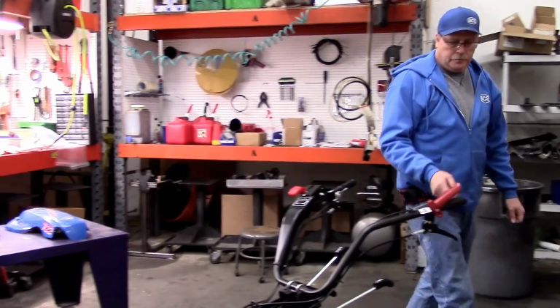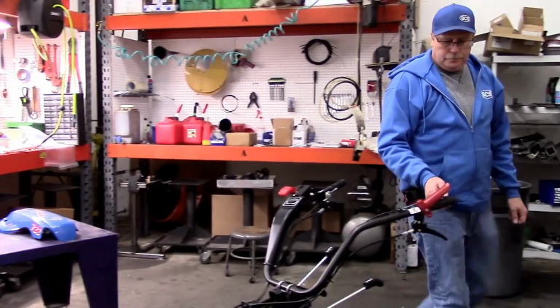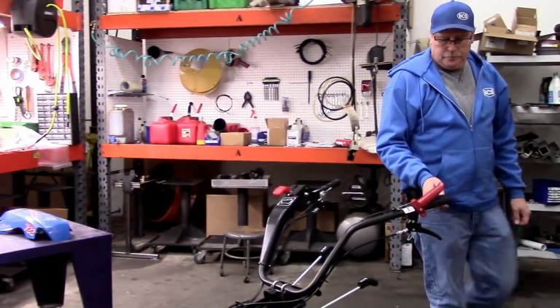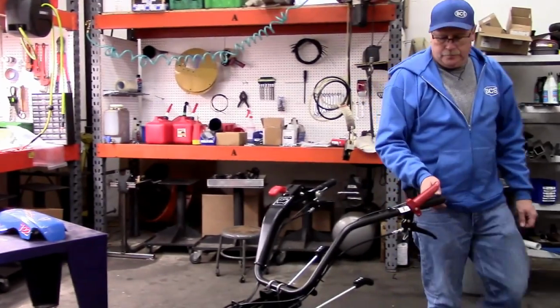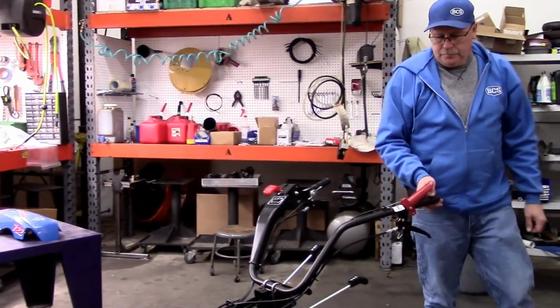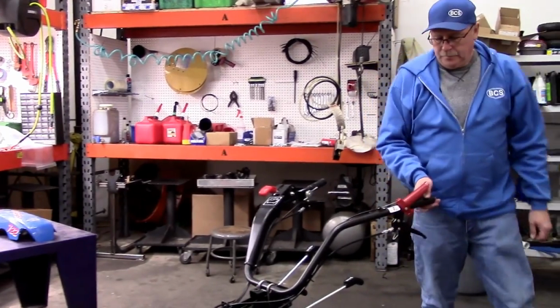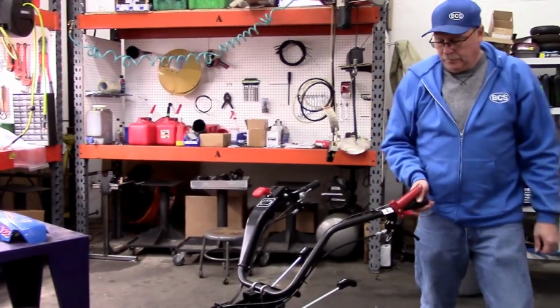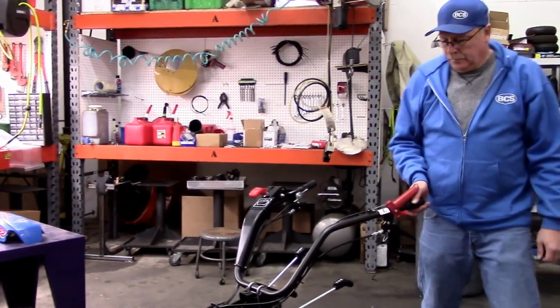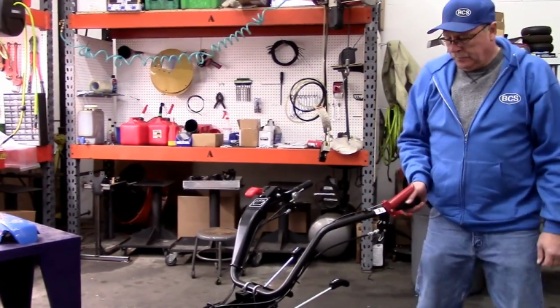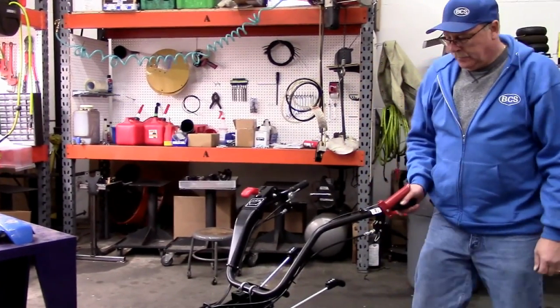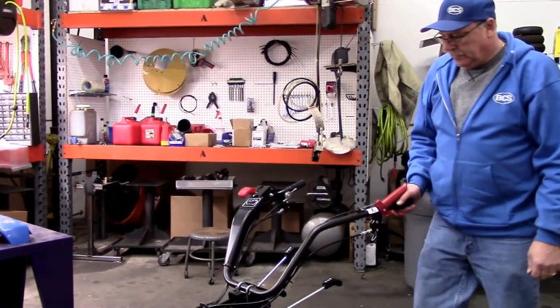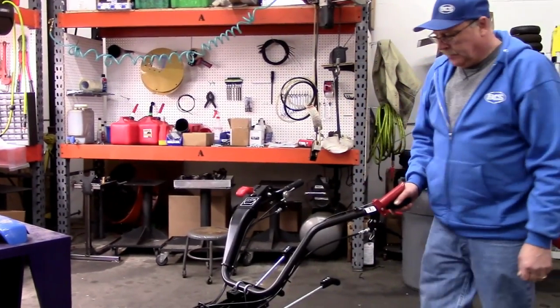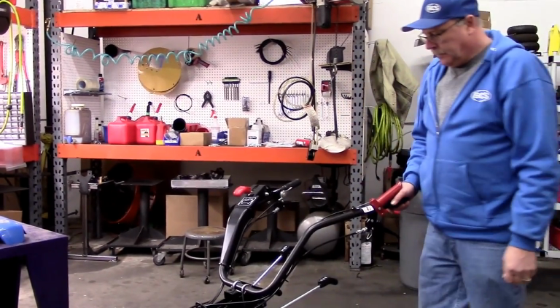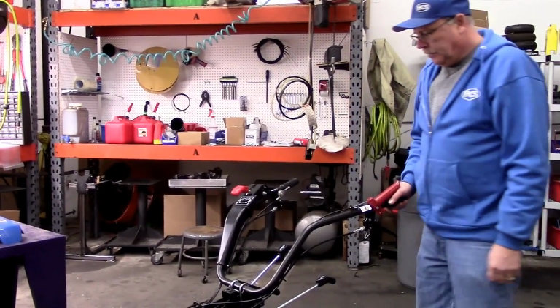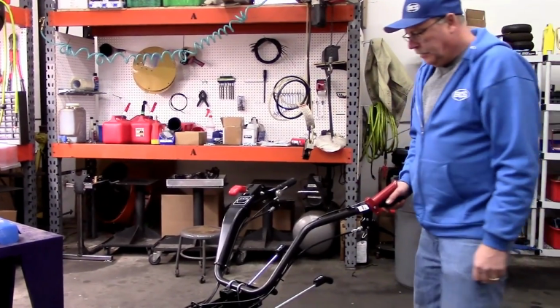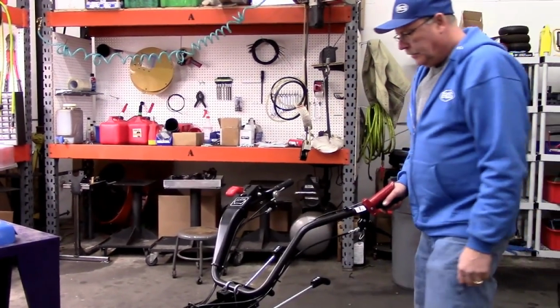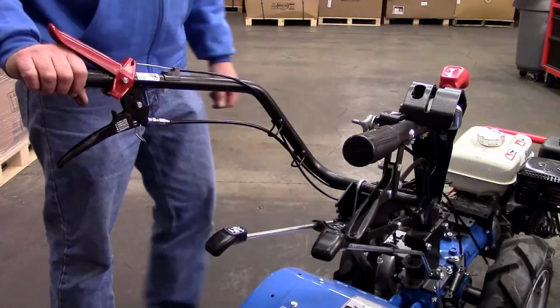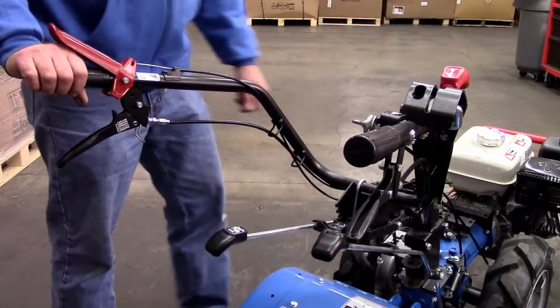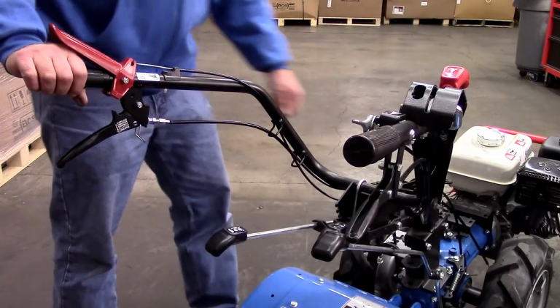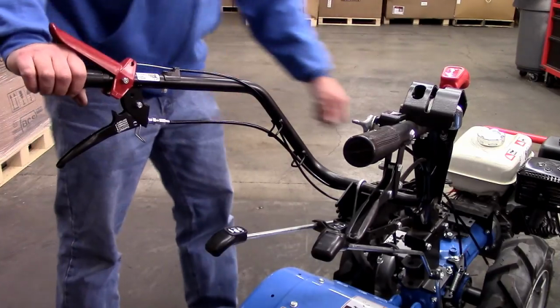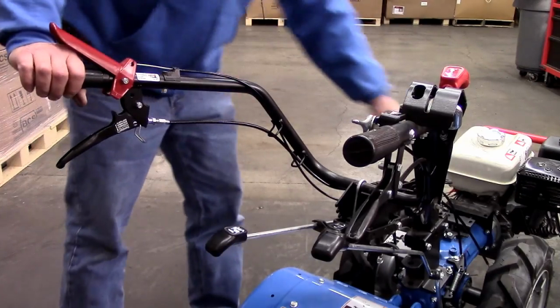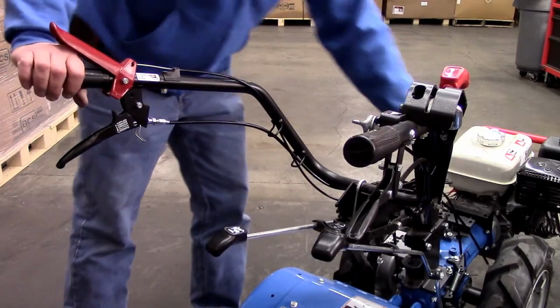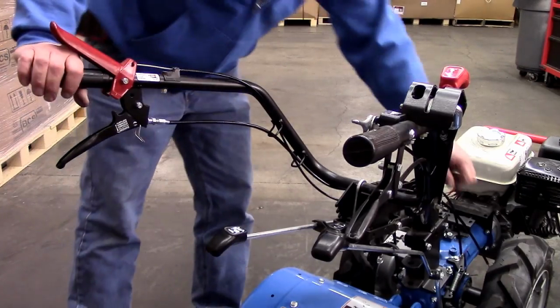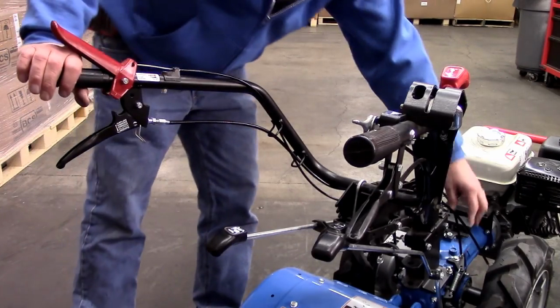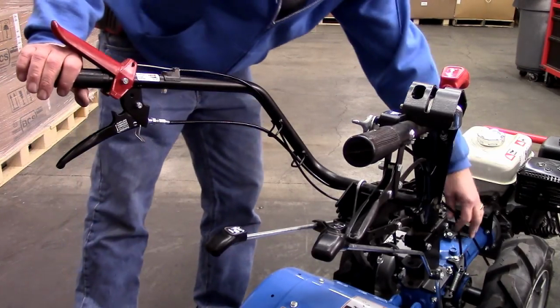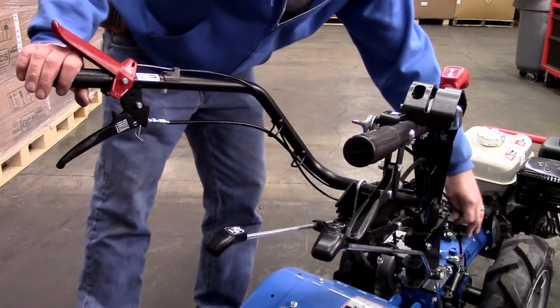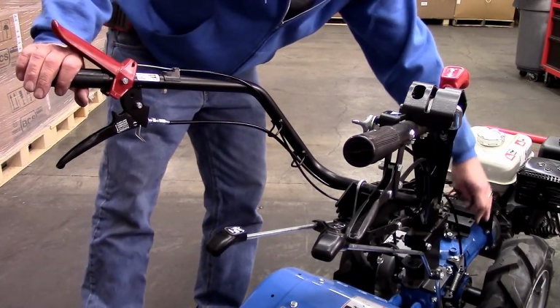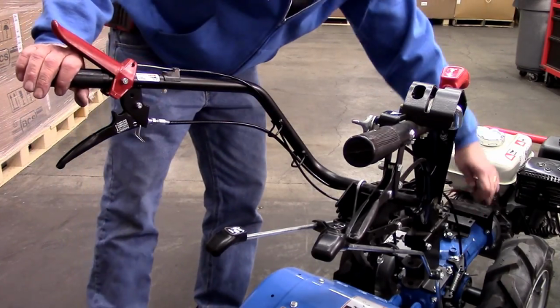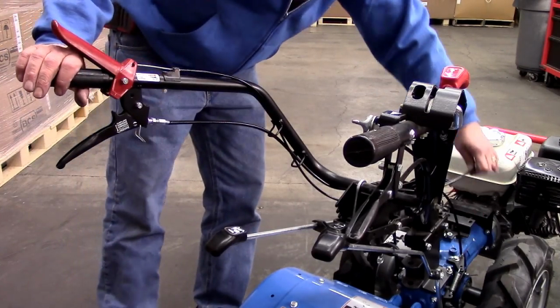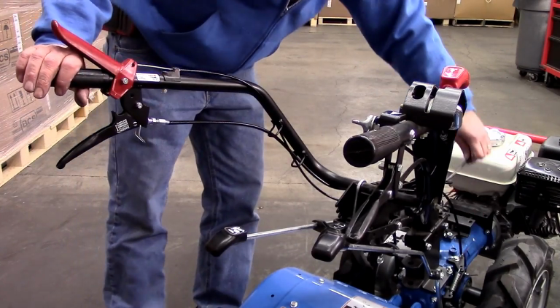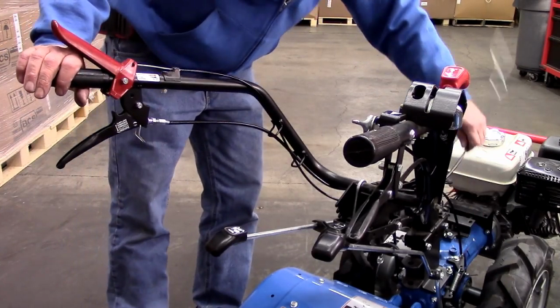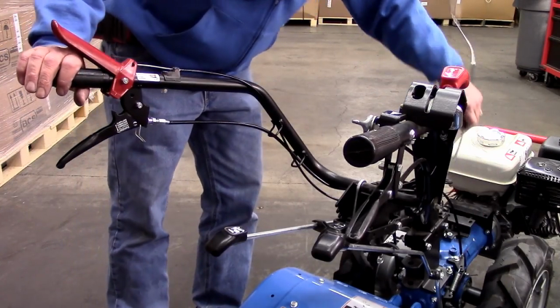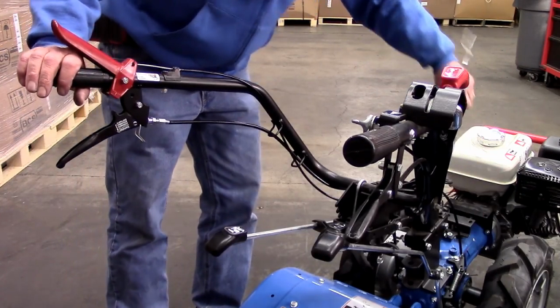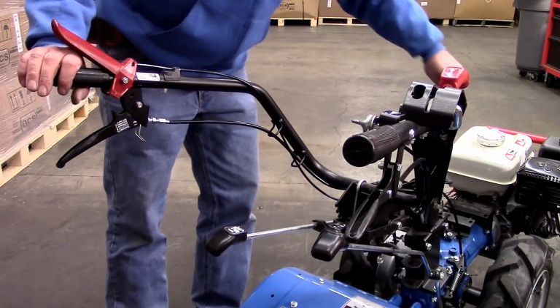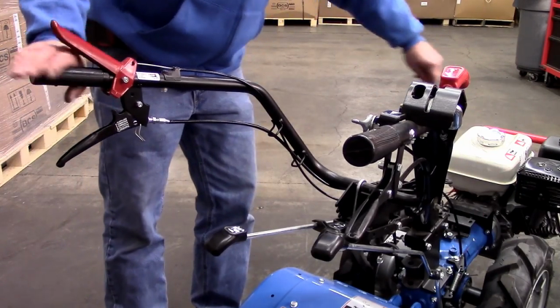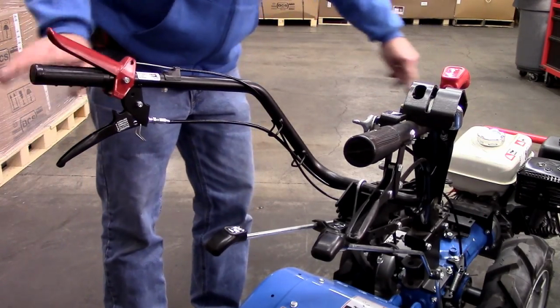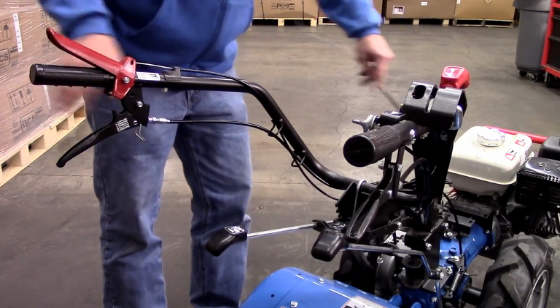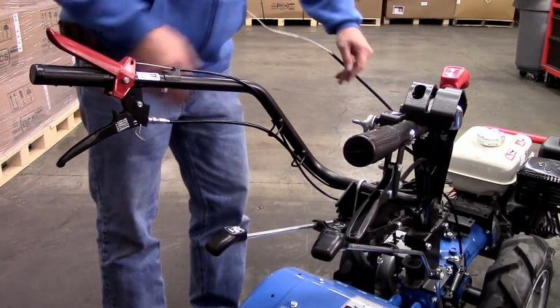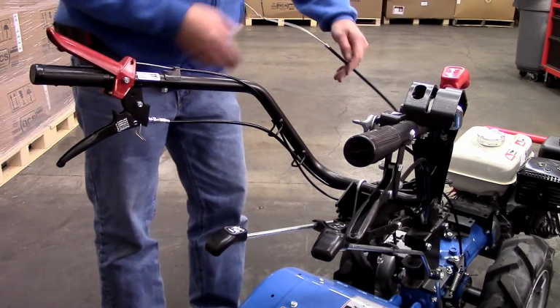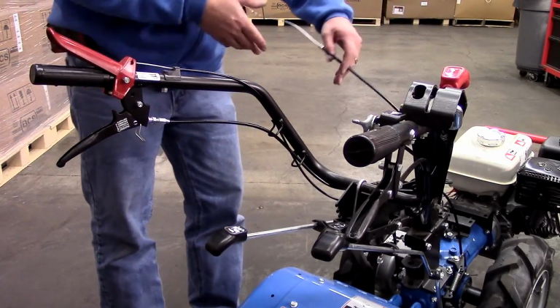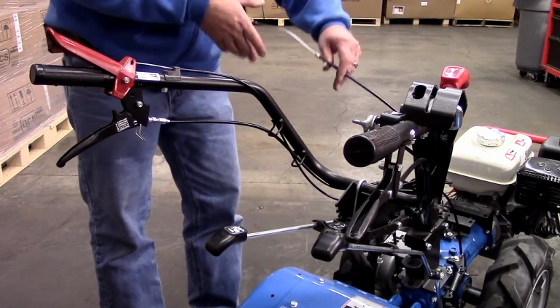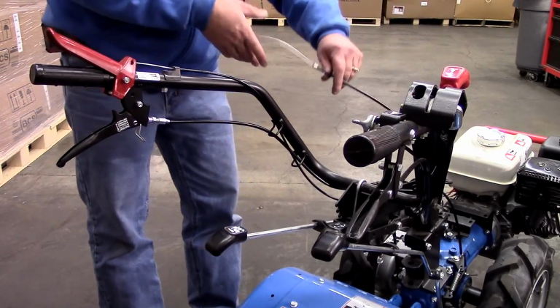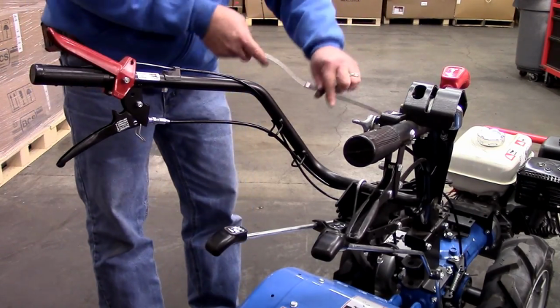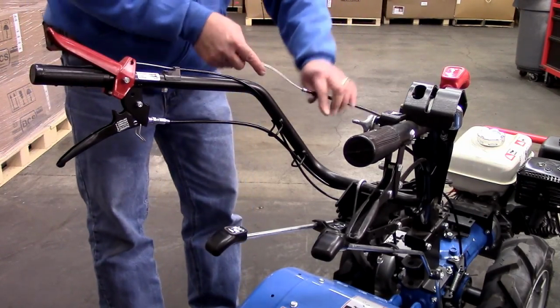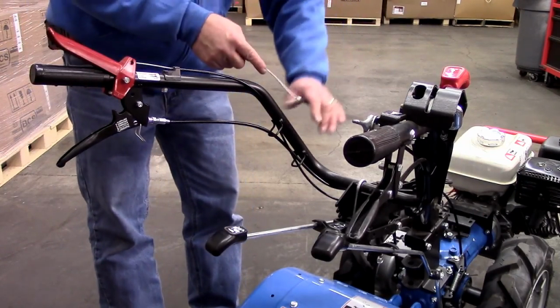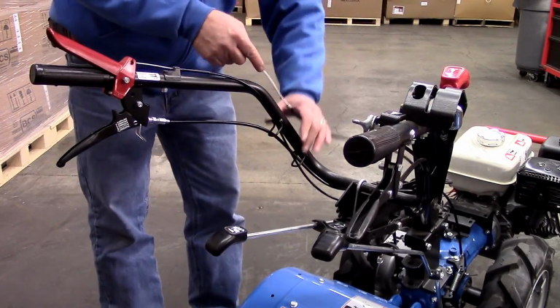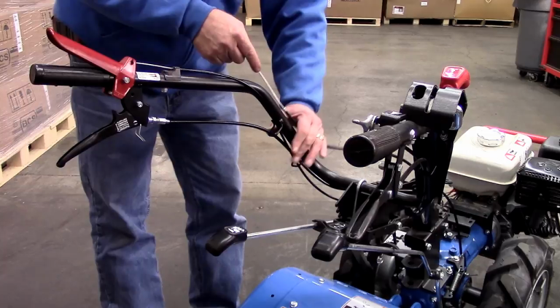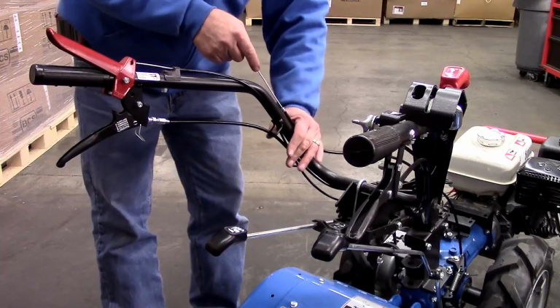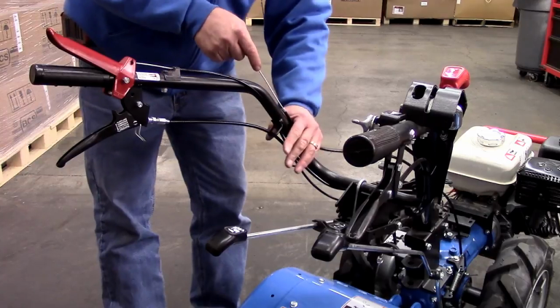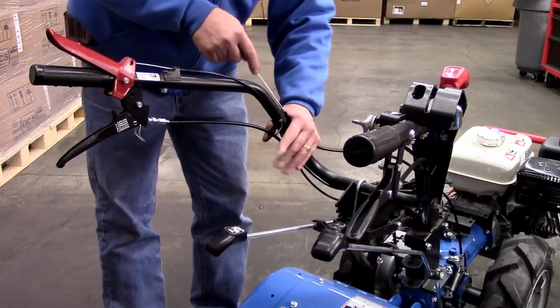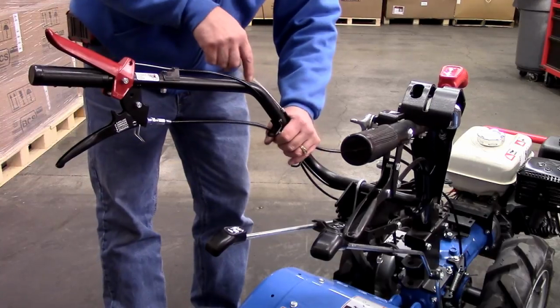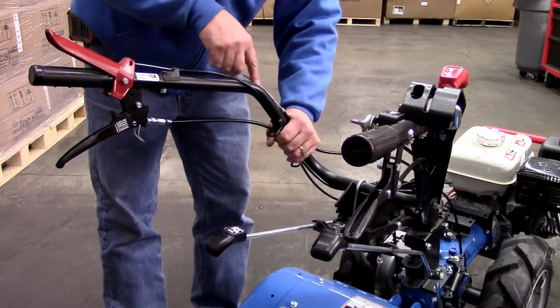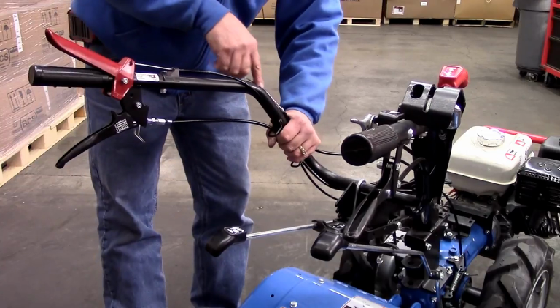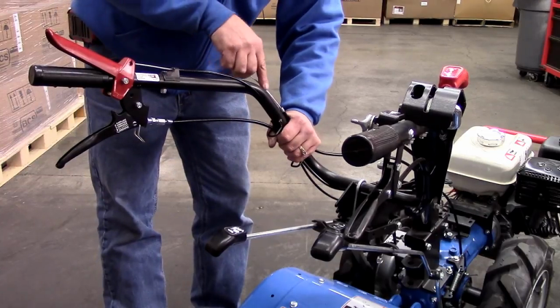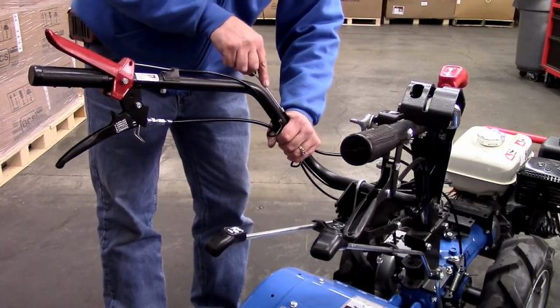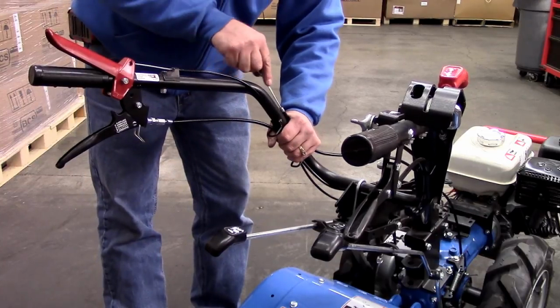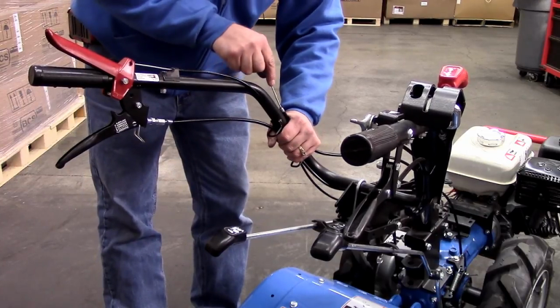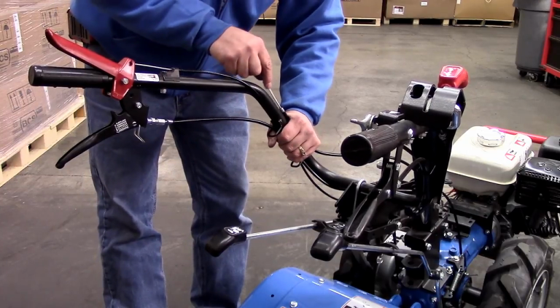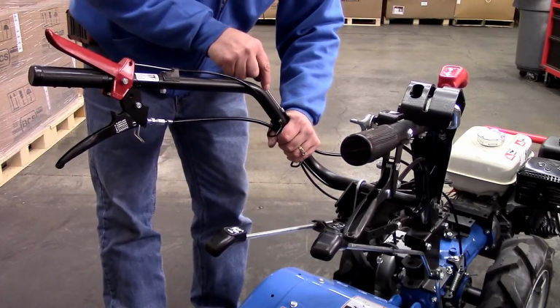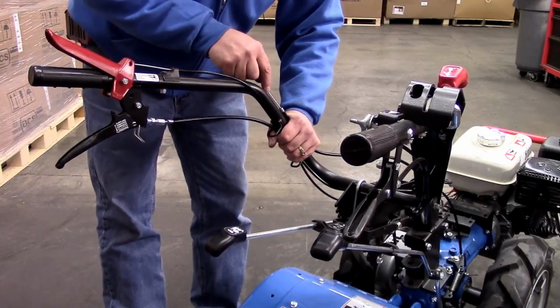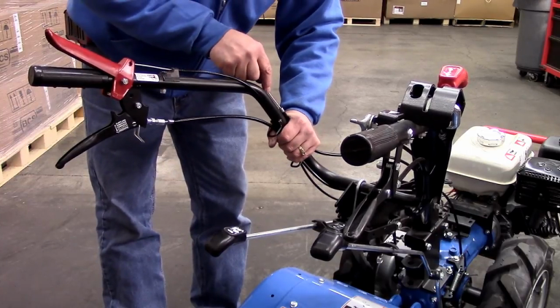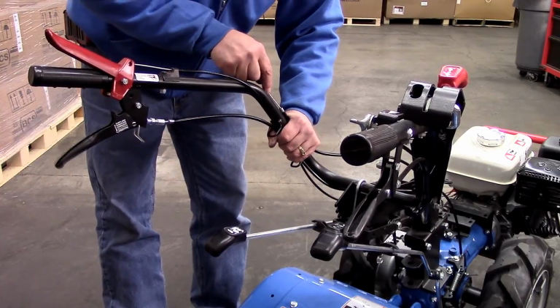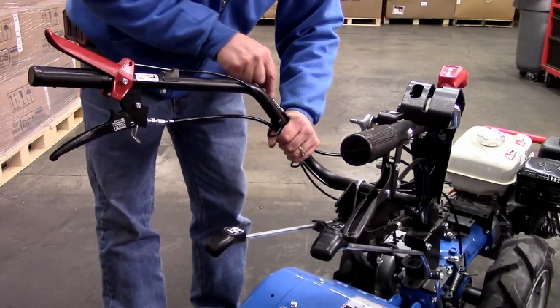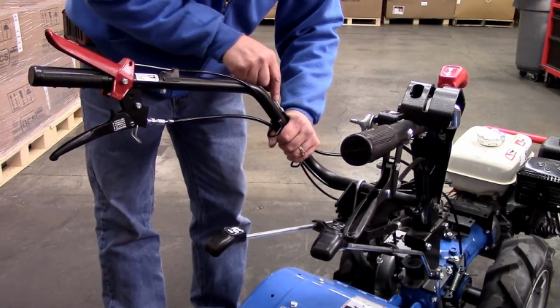Then, at the clutch lever, use this free play to push the bullet end of the cable out of its seat in the barrel of the lever assembly.